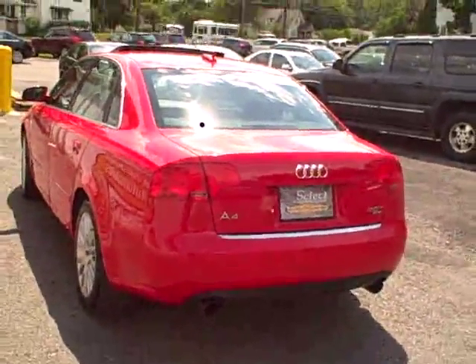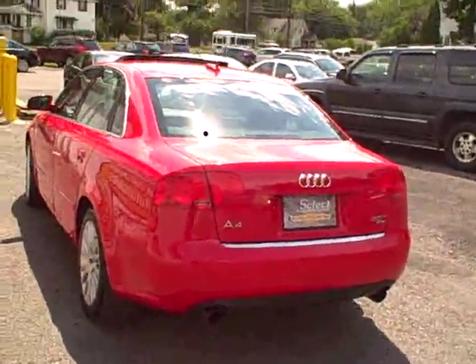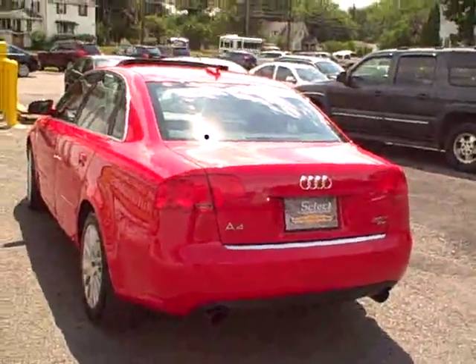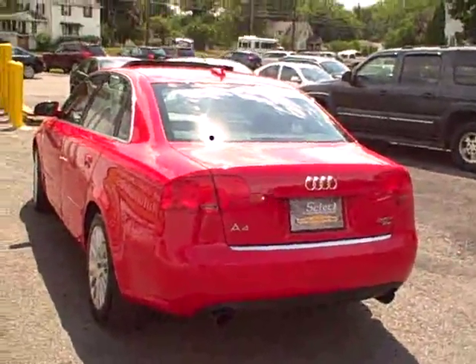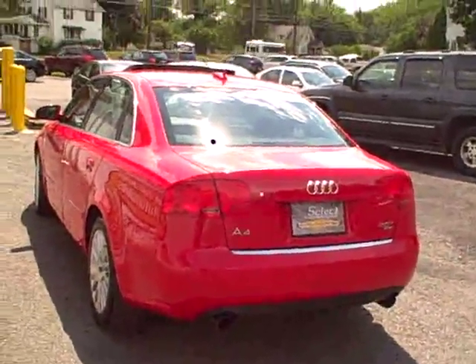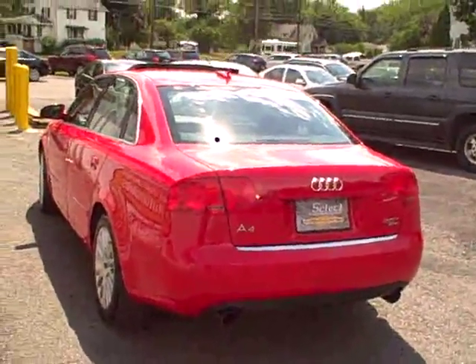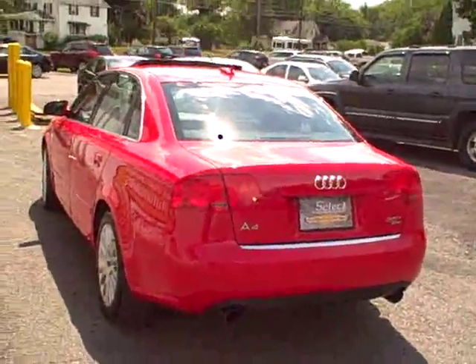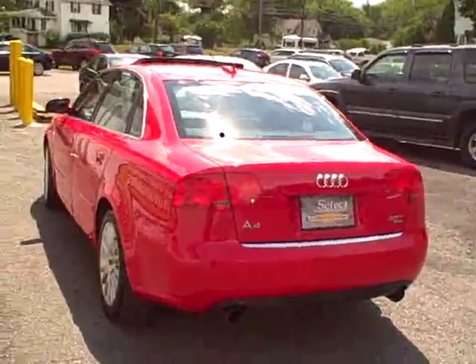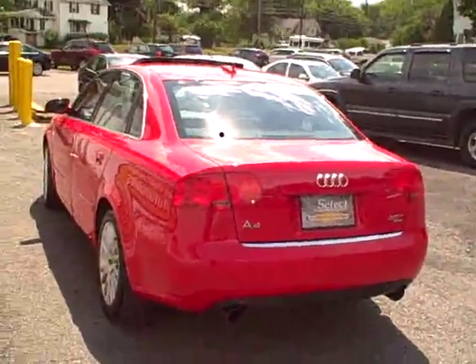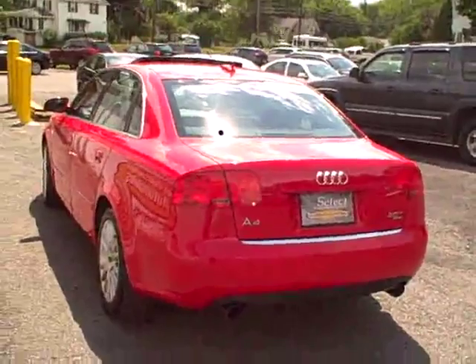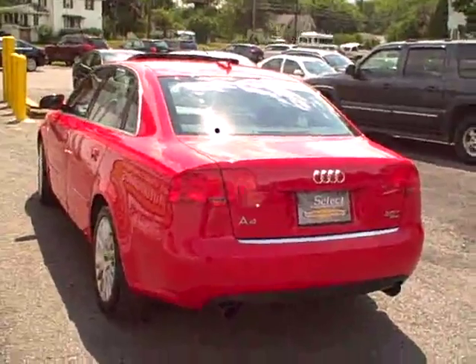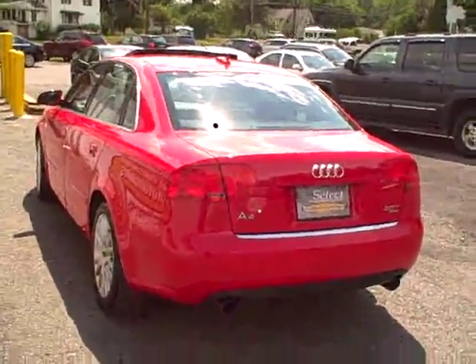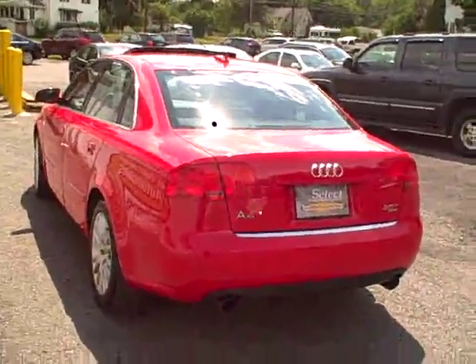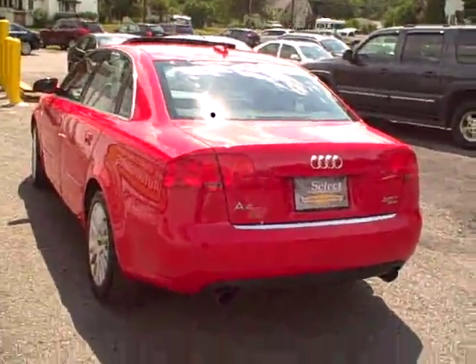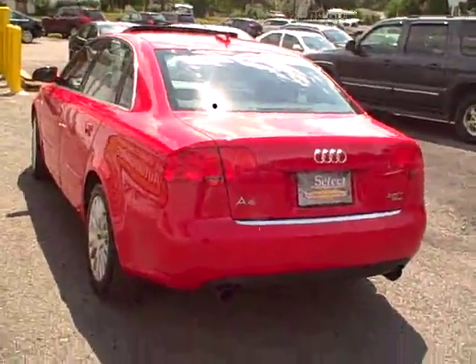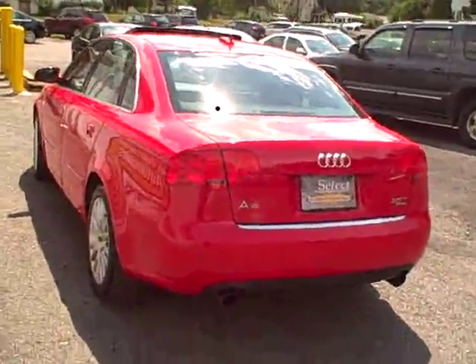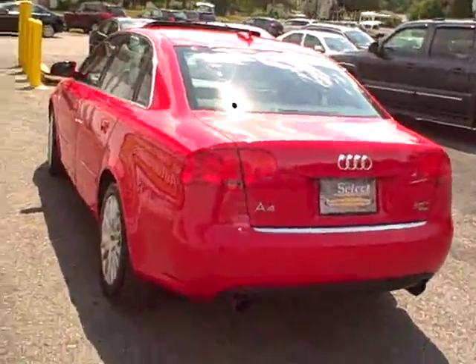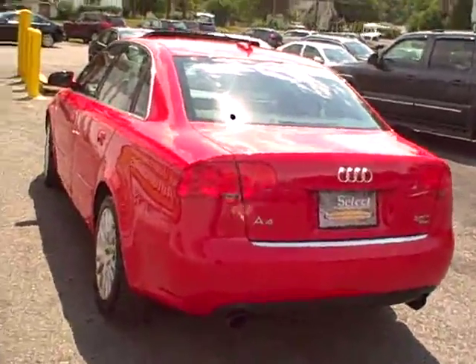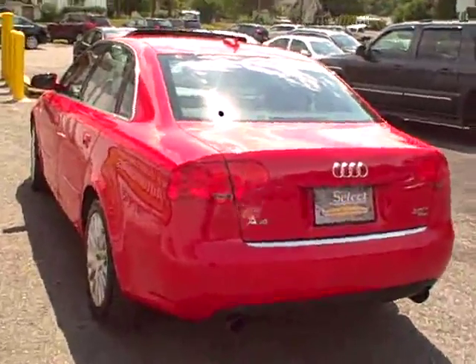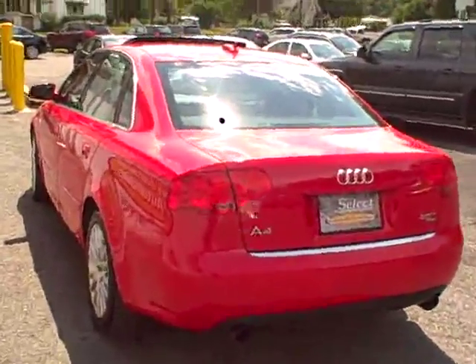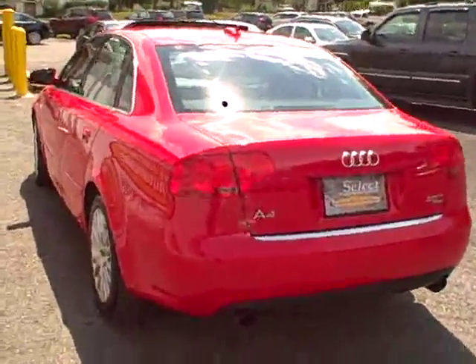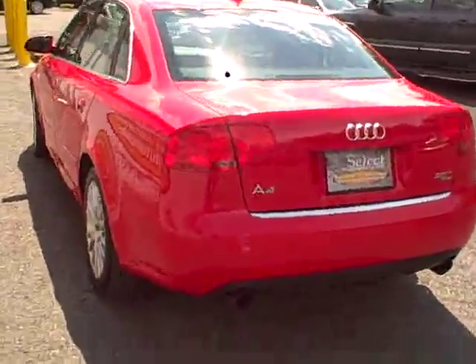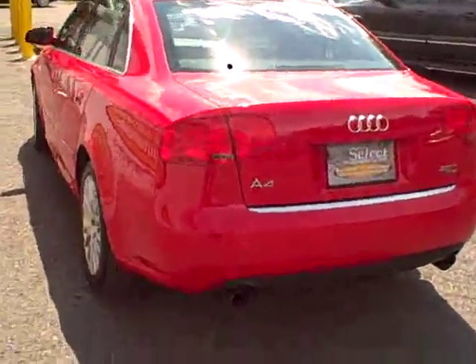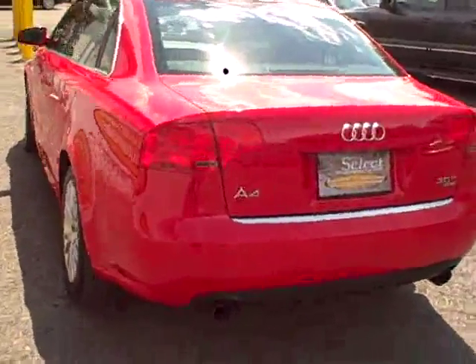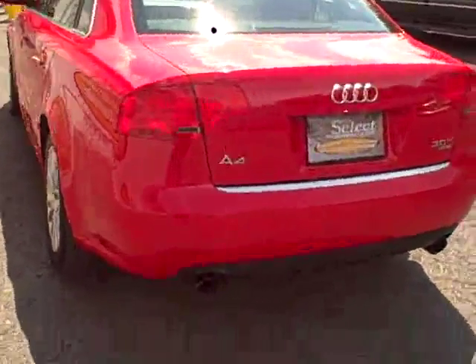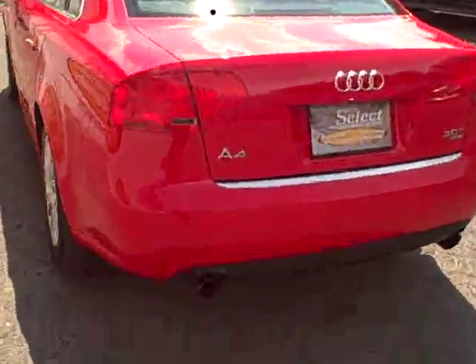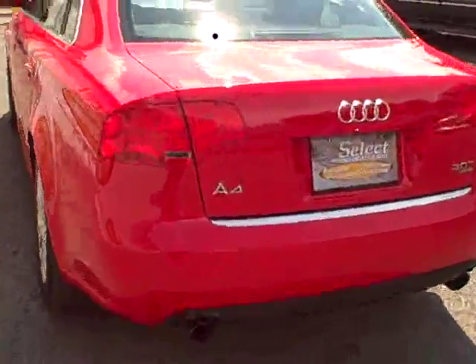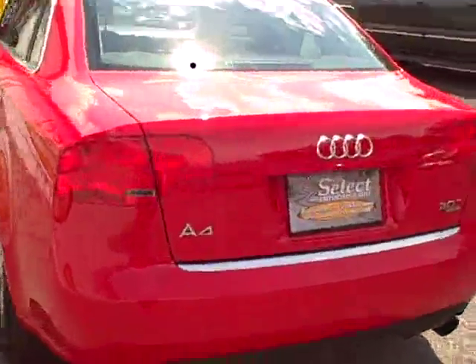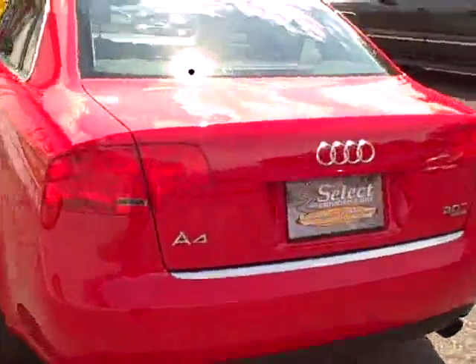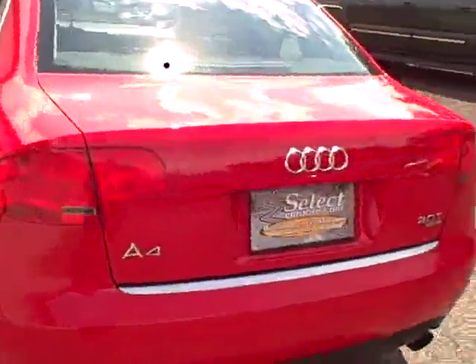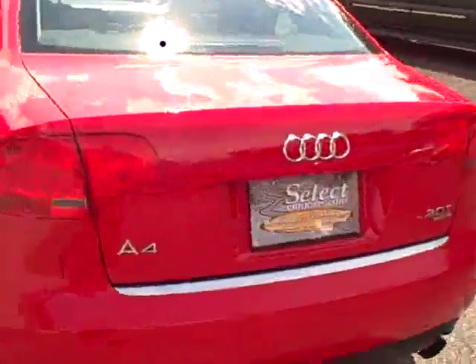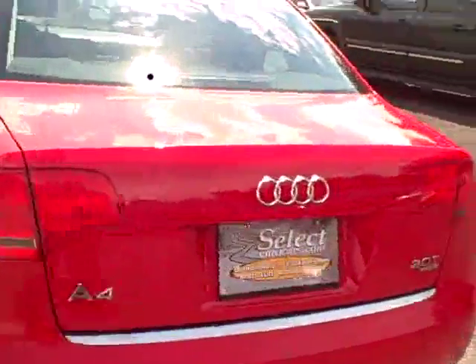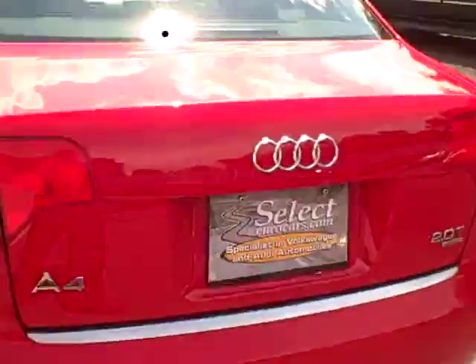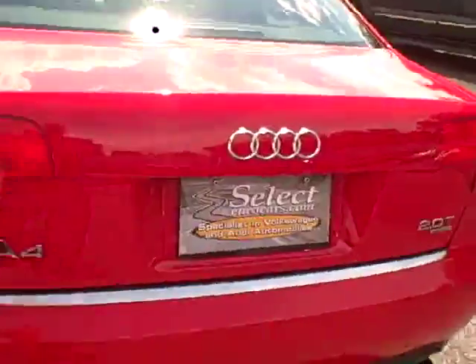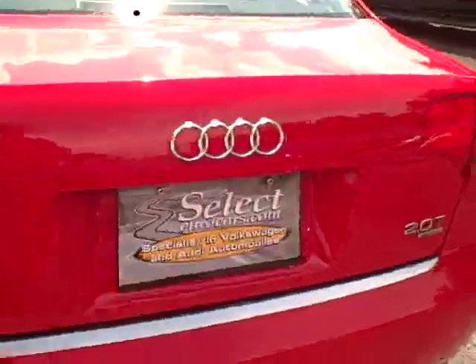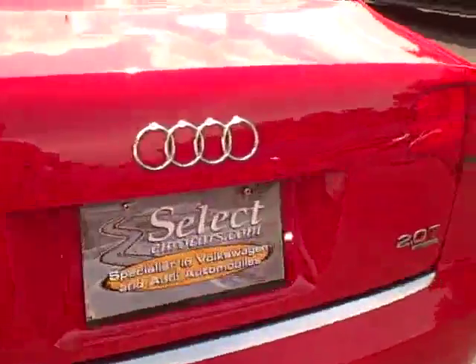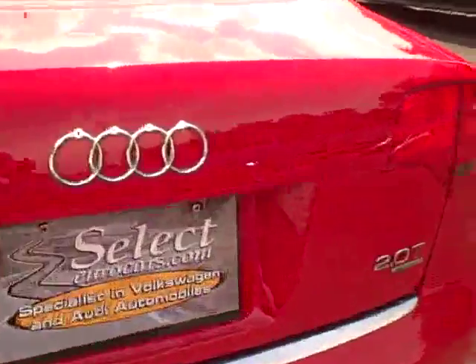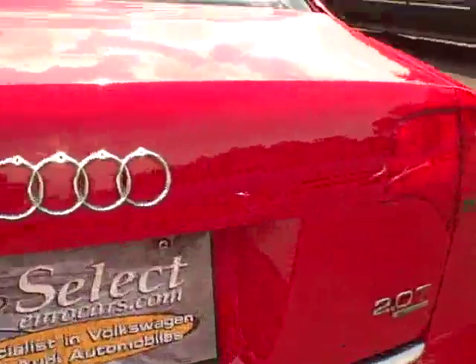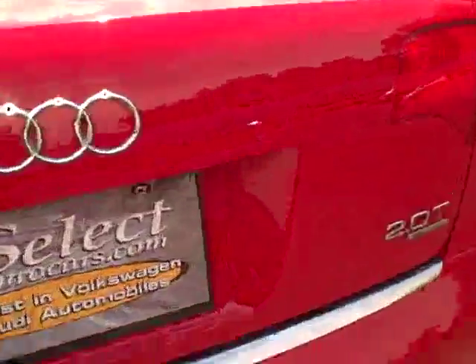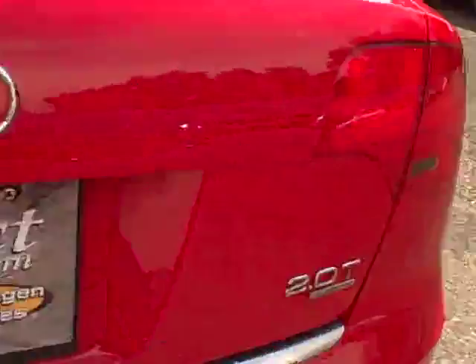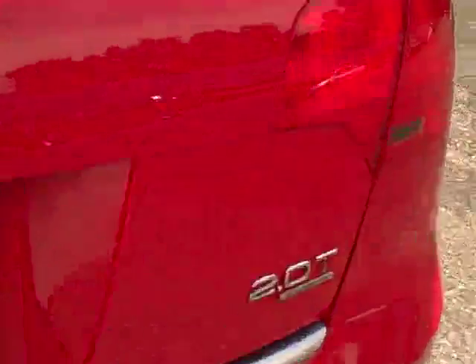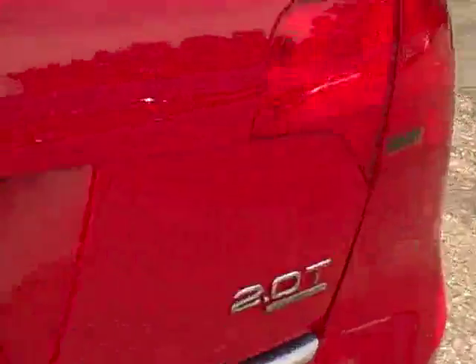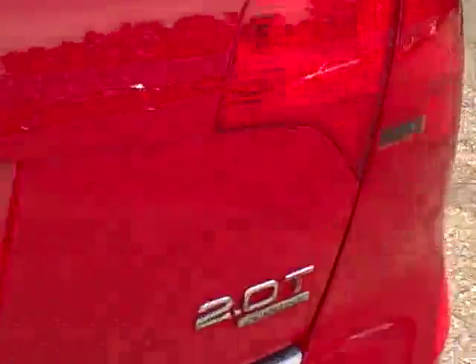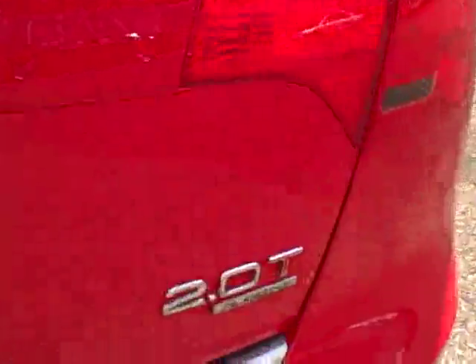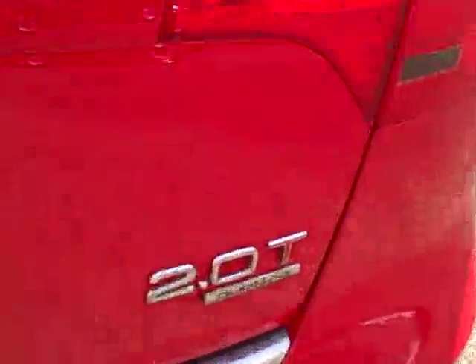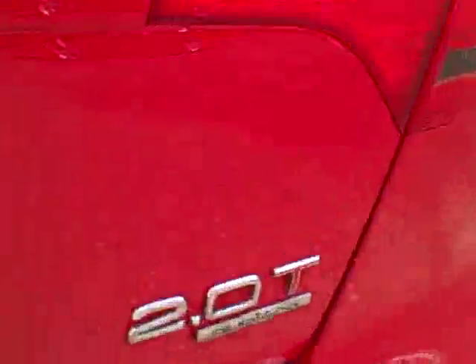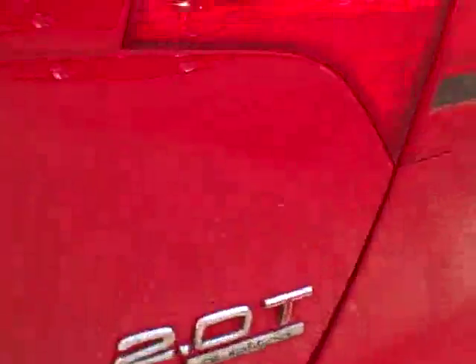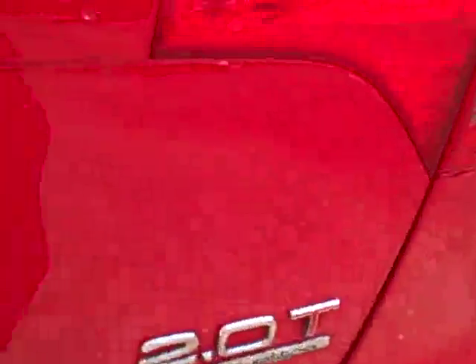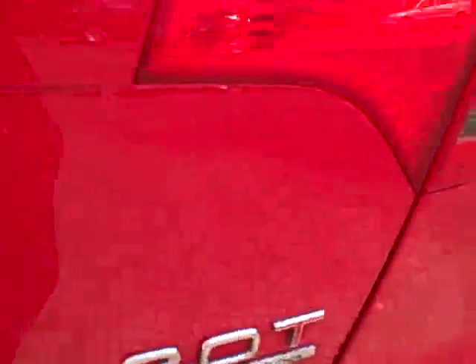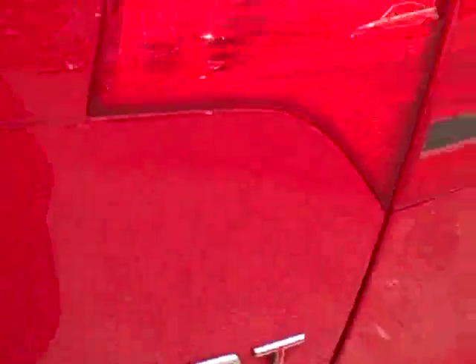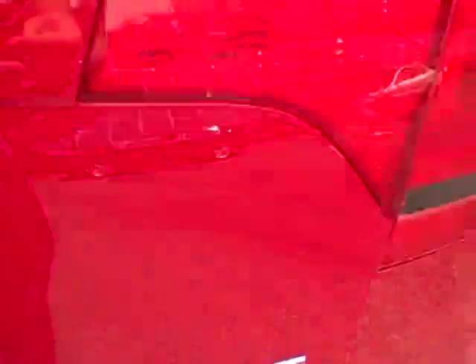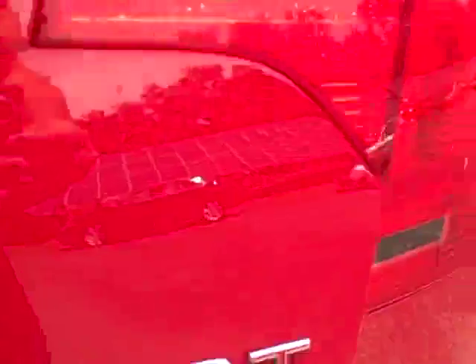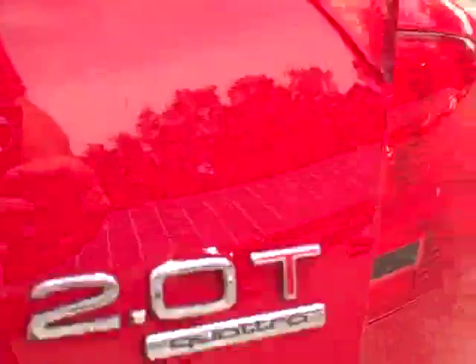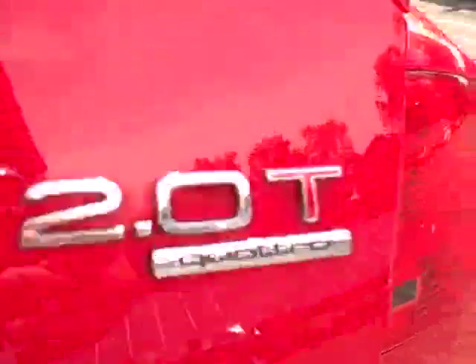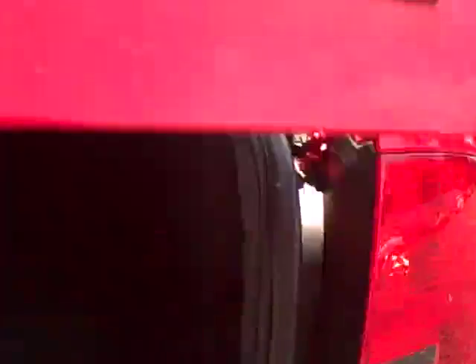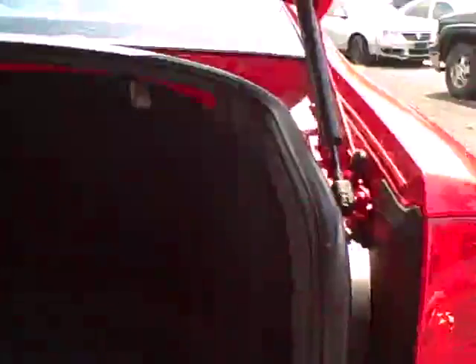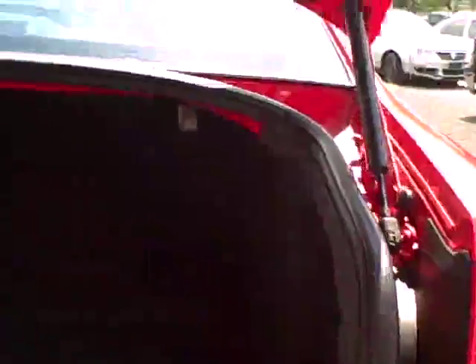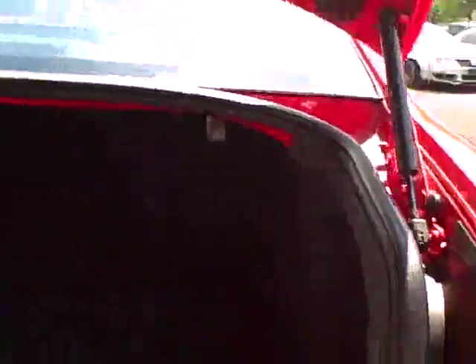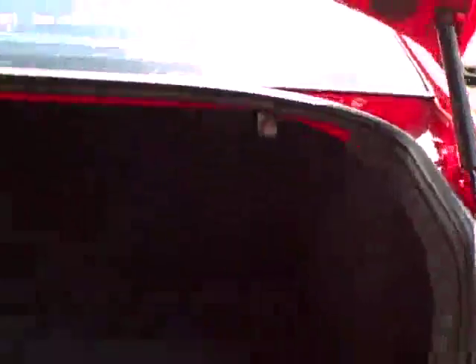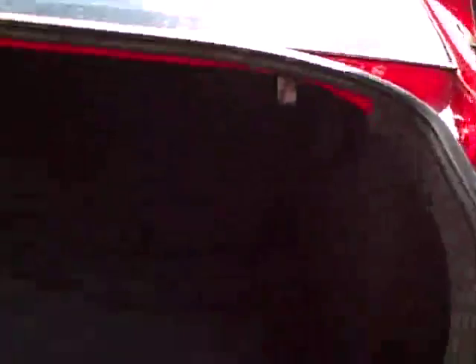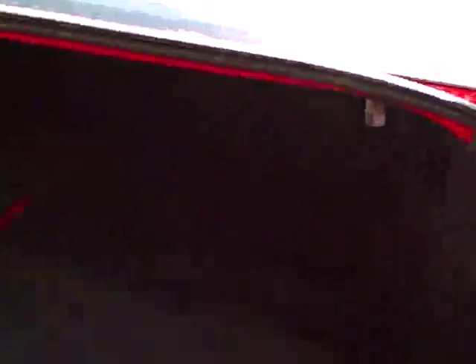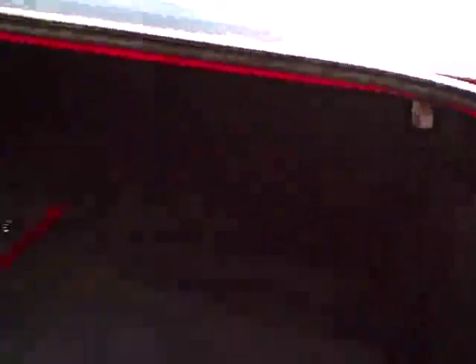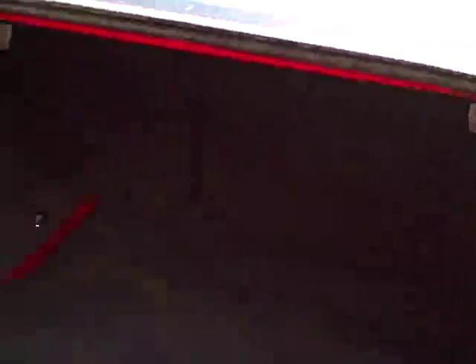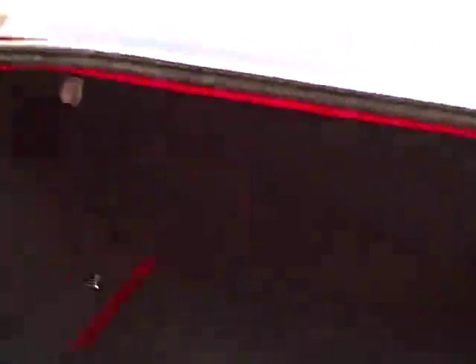Twin tailpipe exhaust — it's all stock, very tasteful. With a two-liter and again a Quattro all-wheel drive.